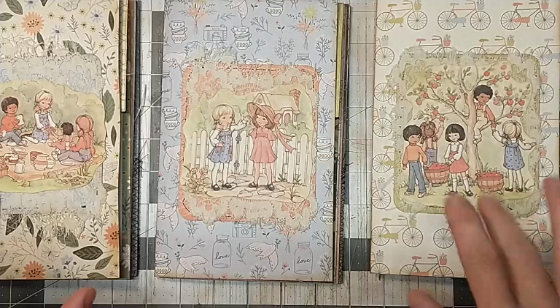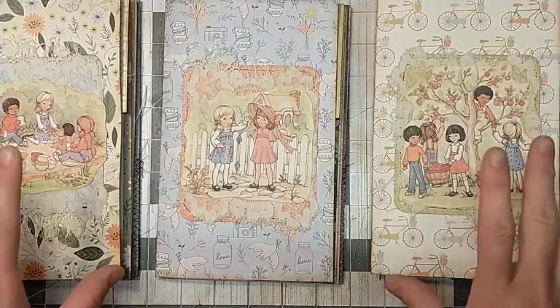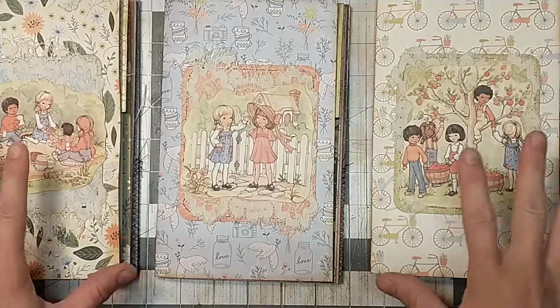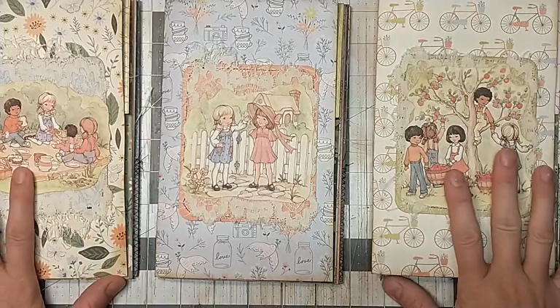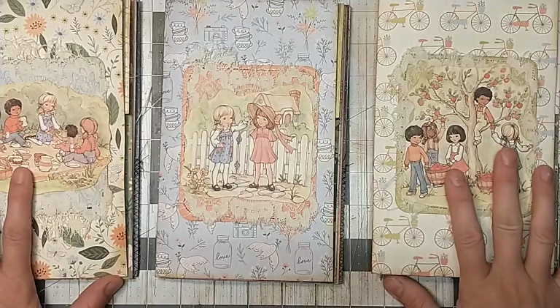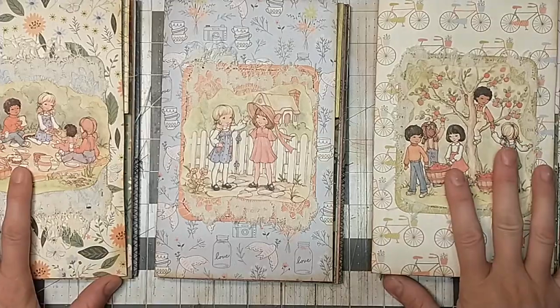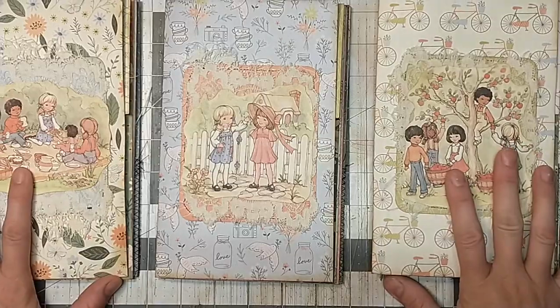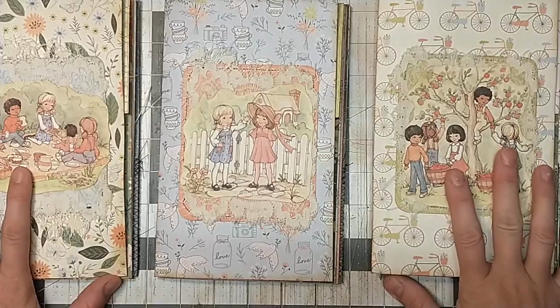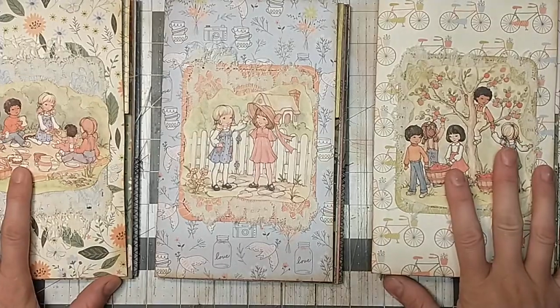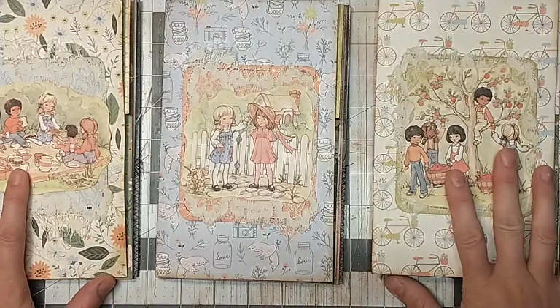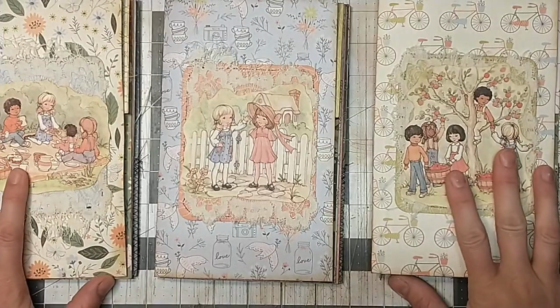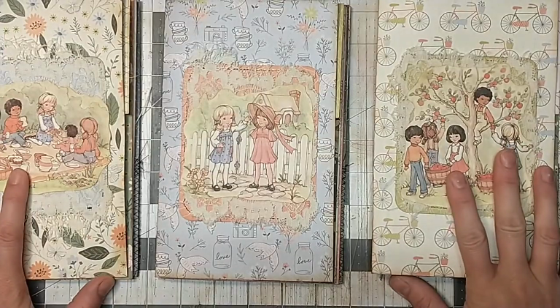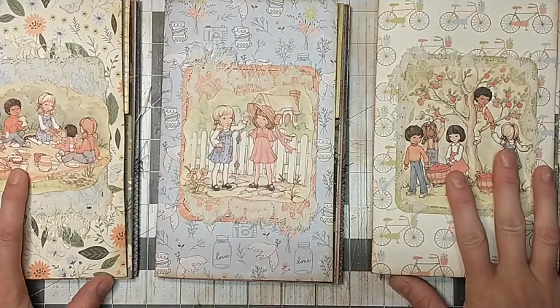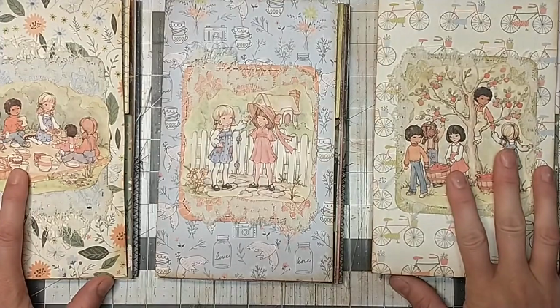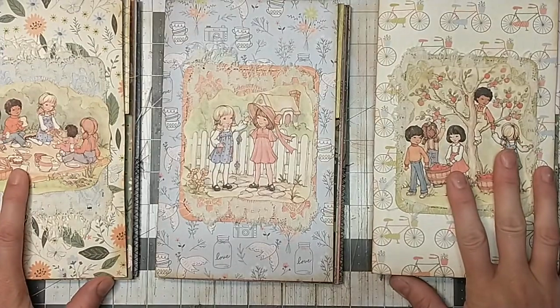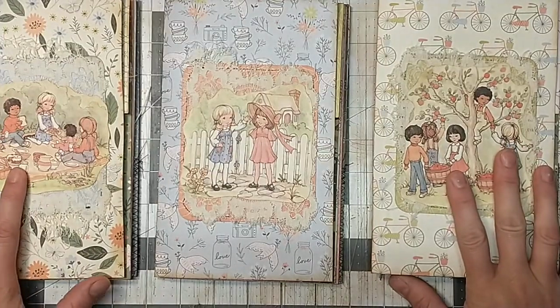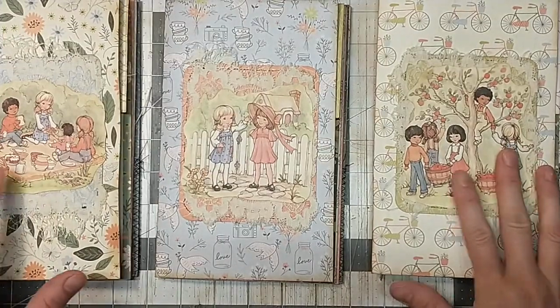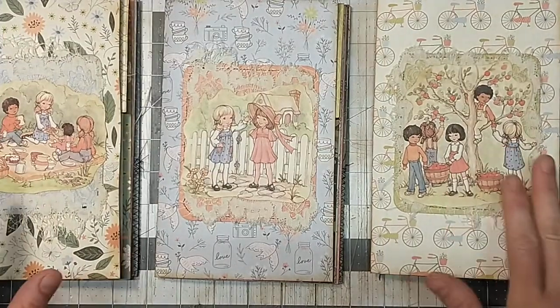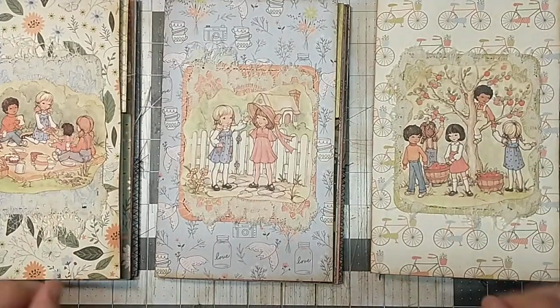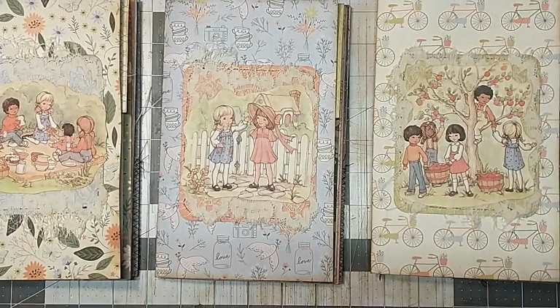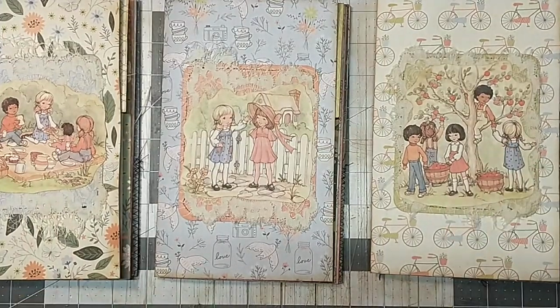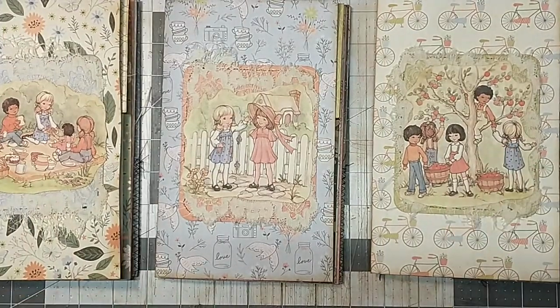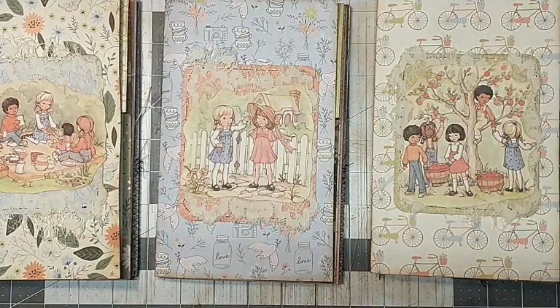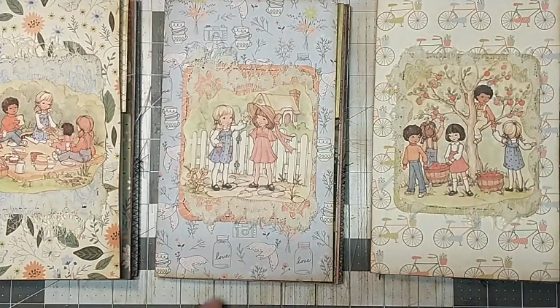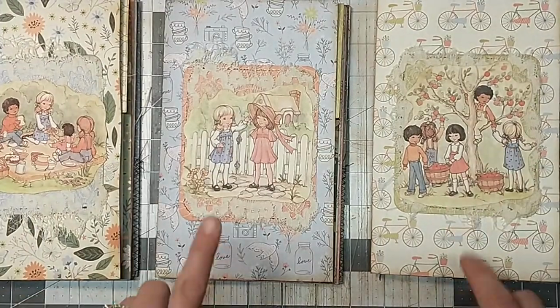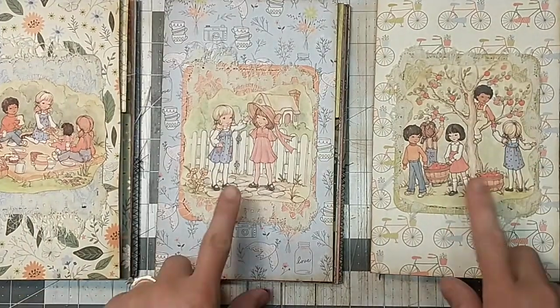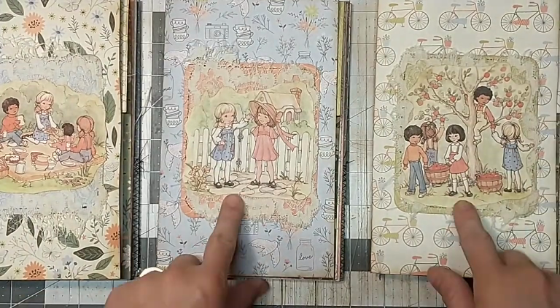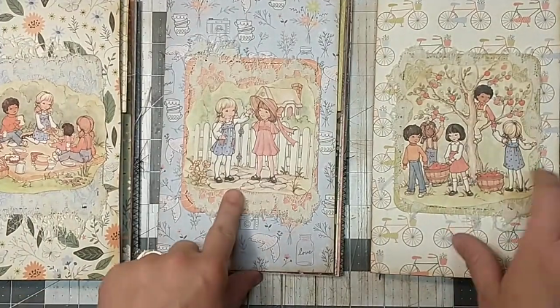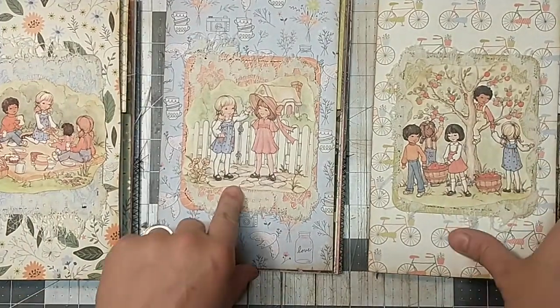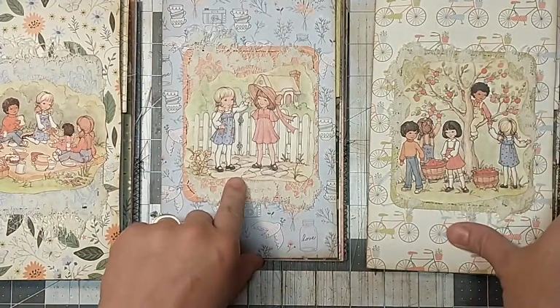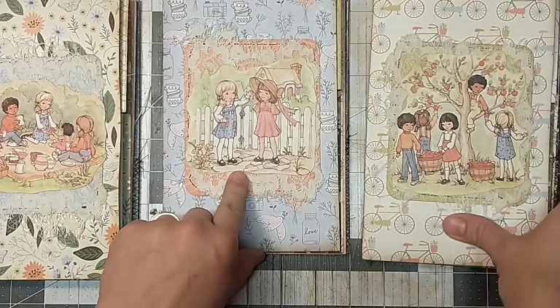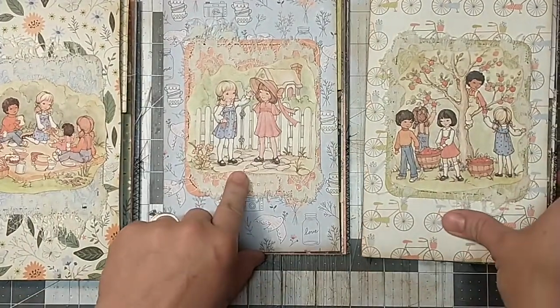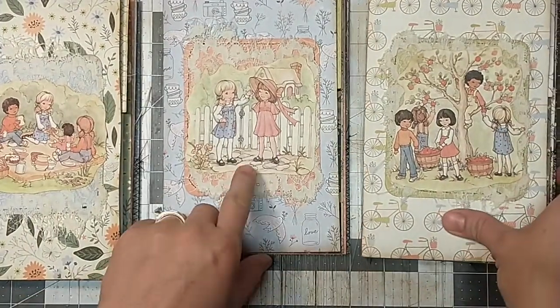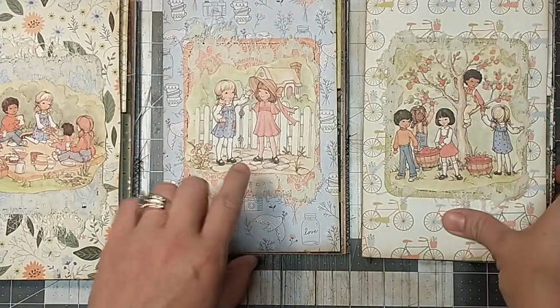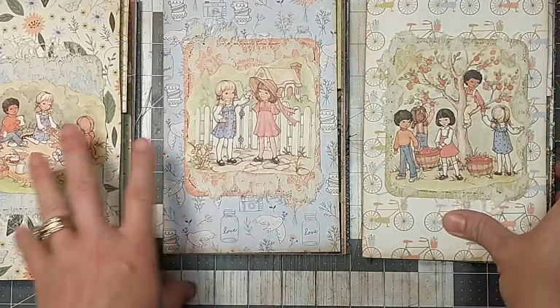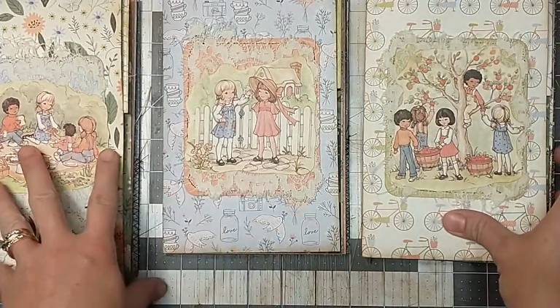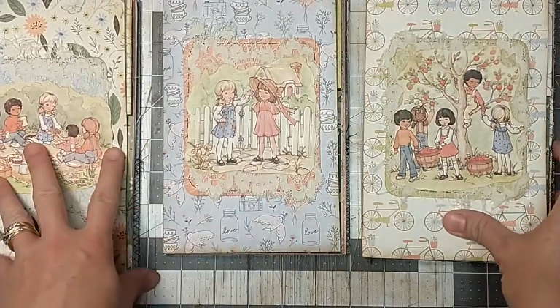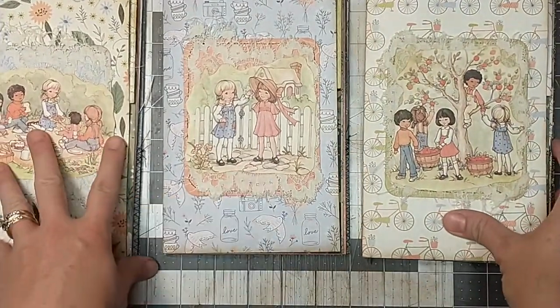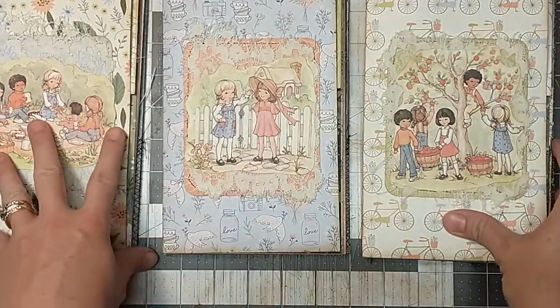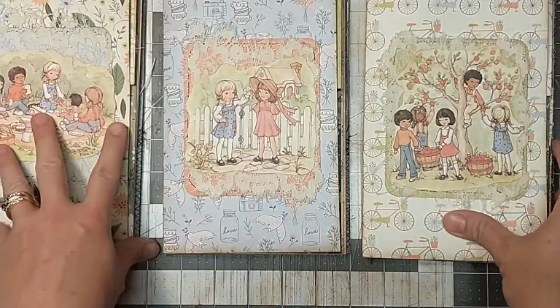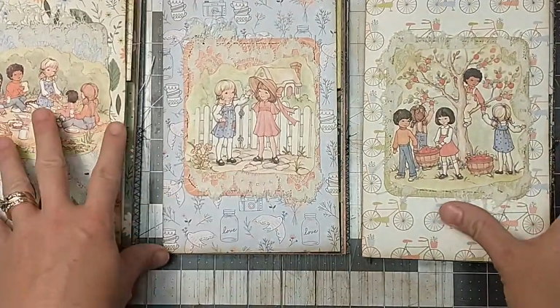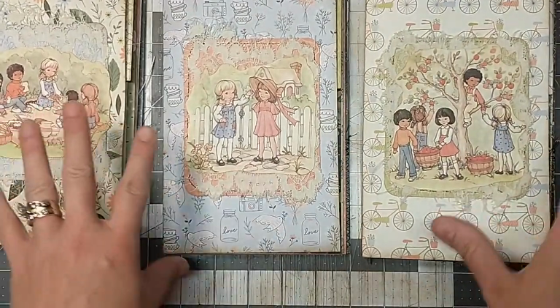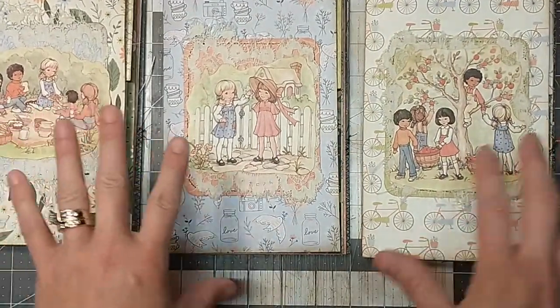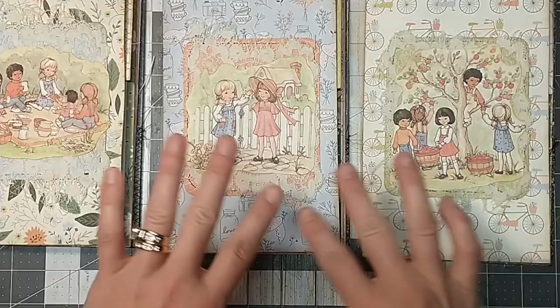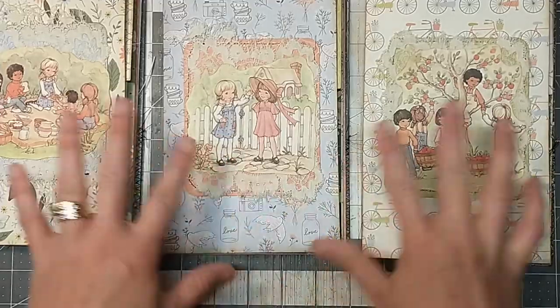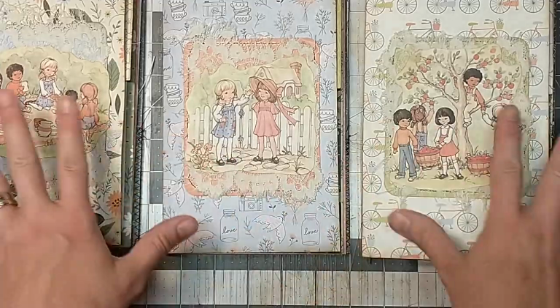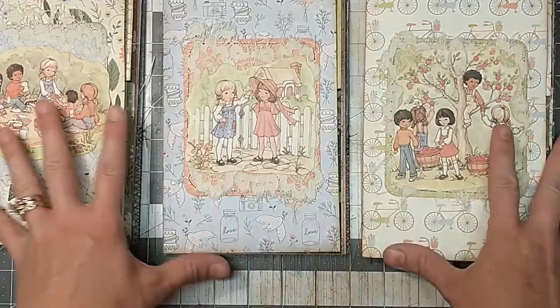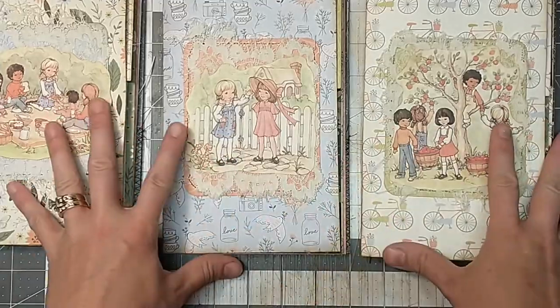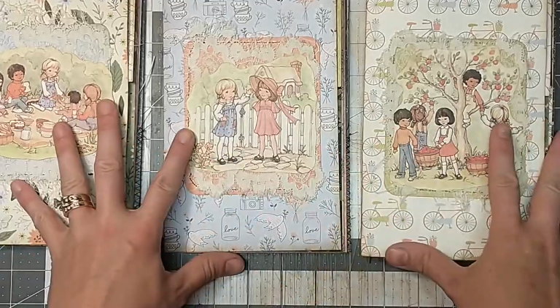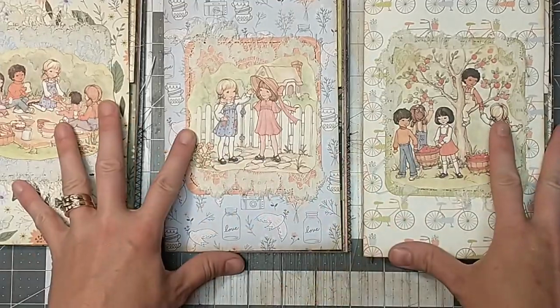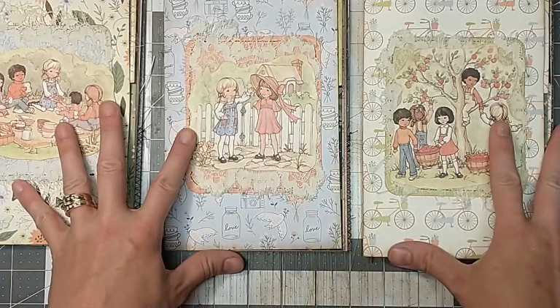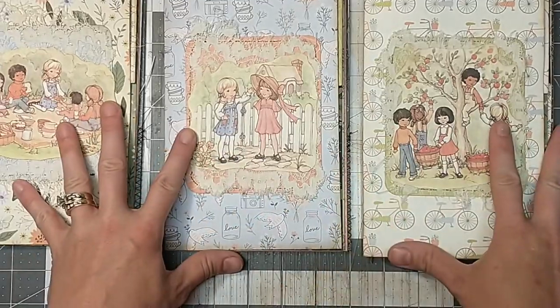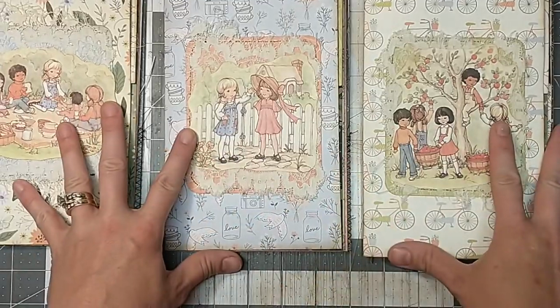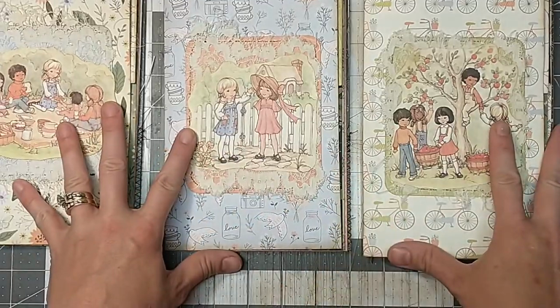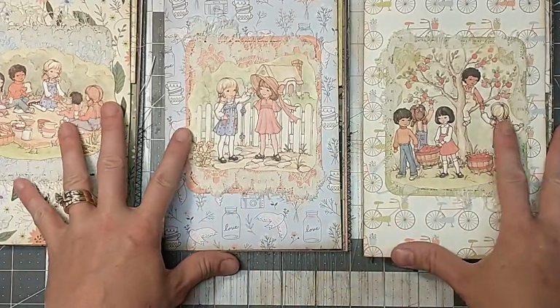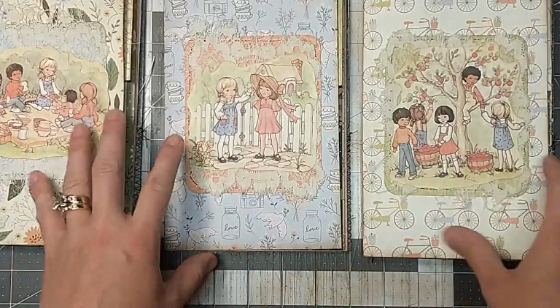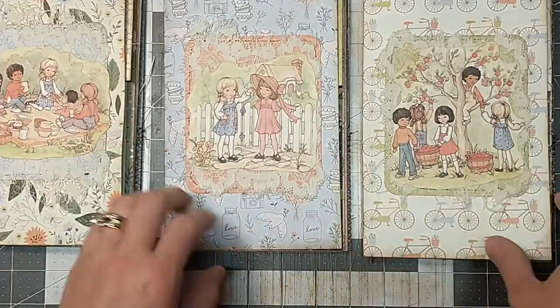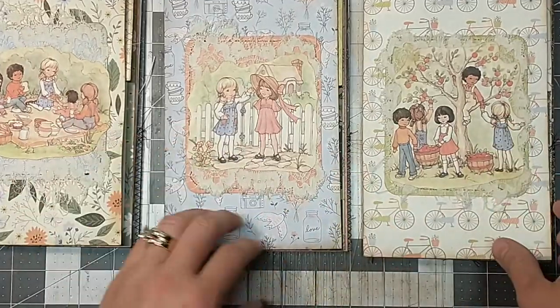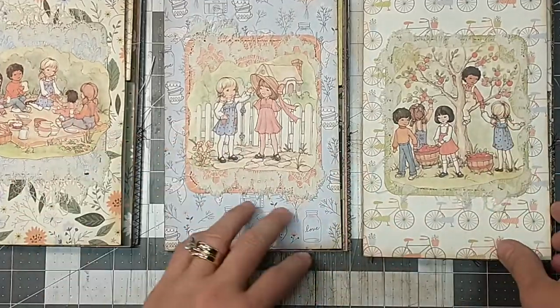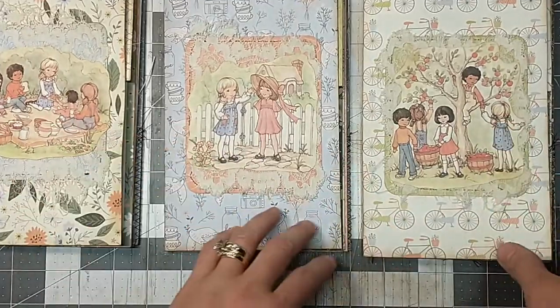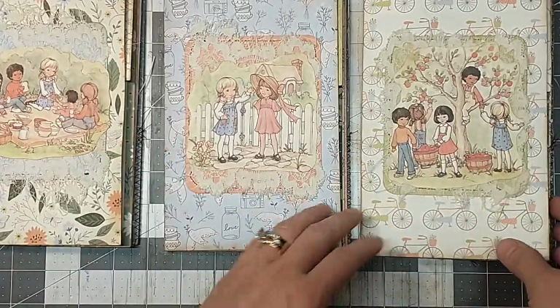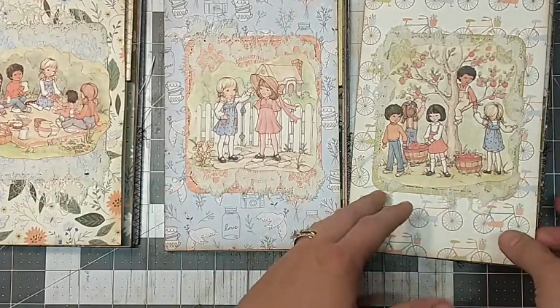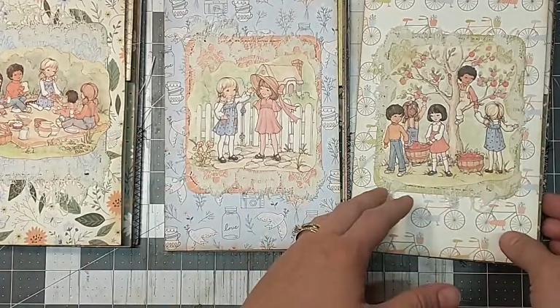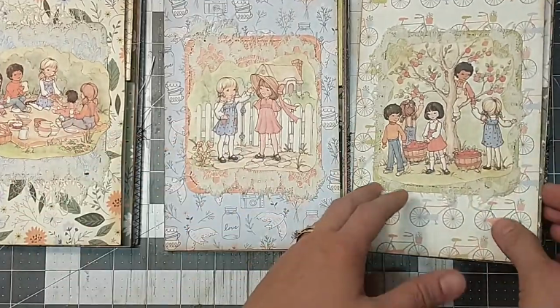Hey everybody, it's Lacey. Welcome to Paws and Paper.